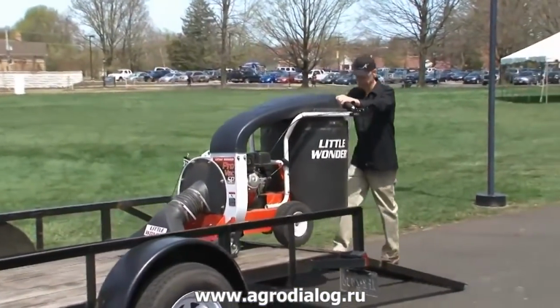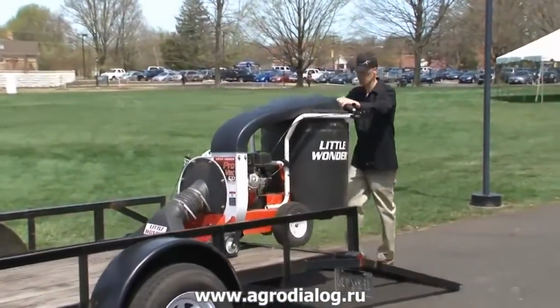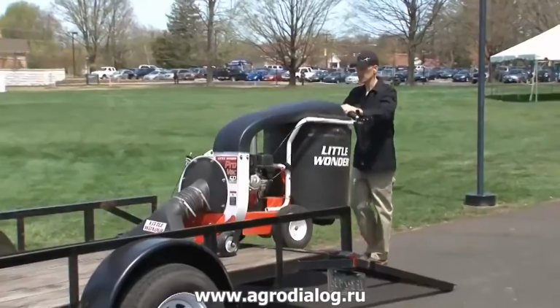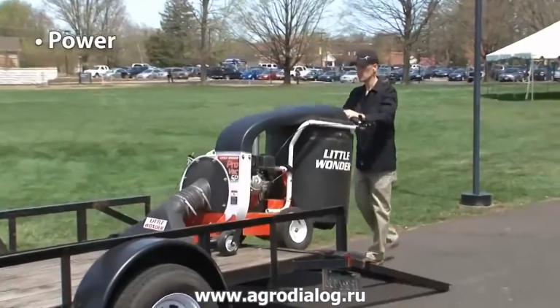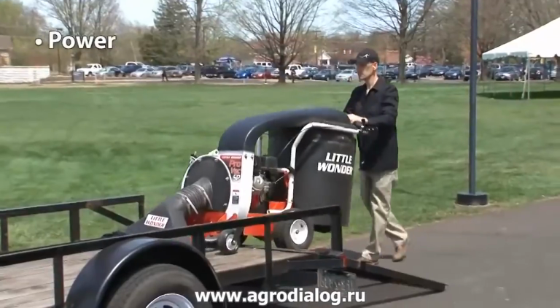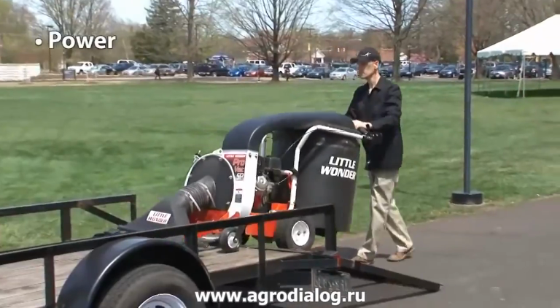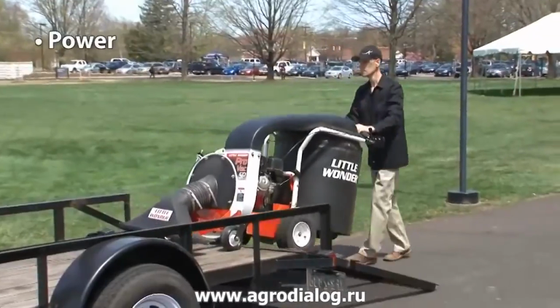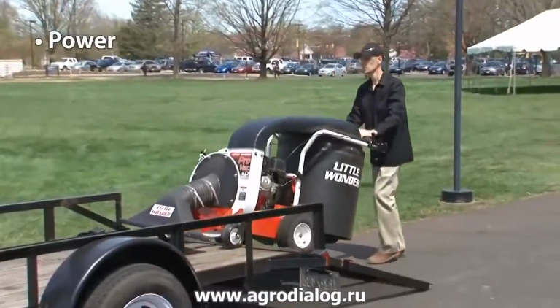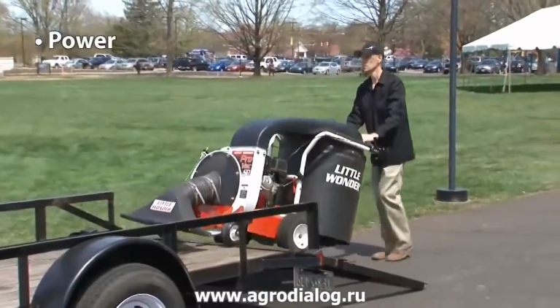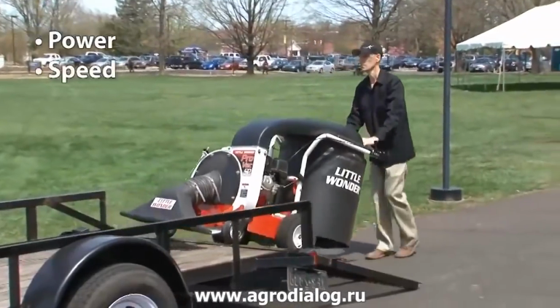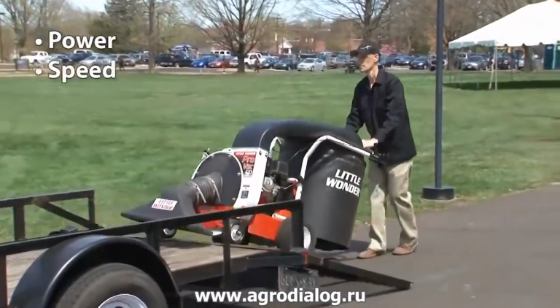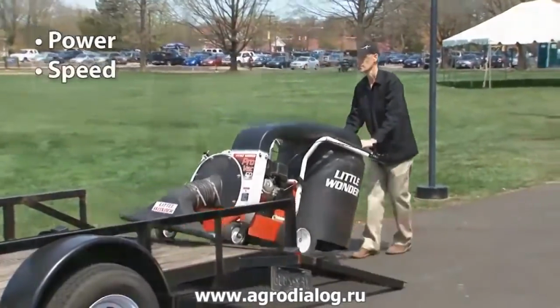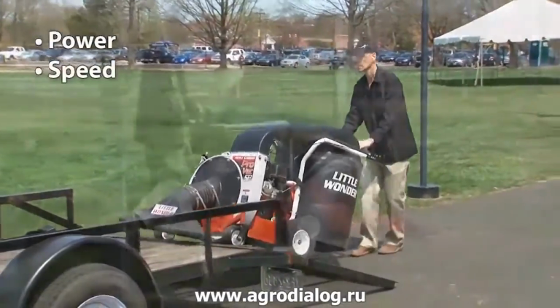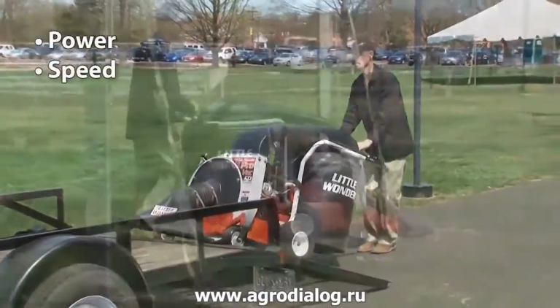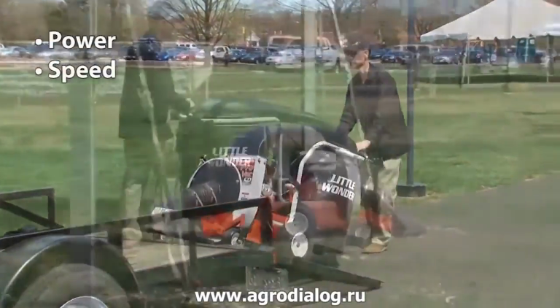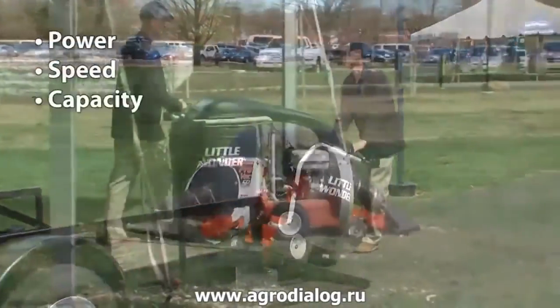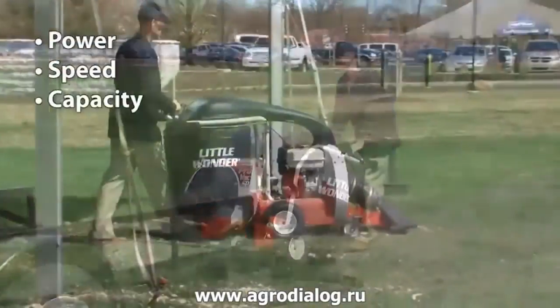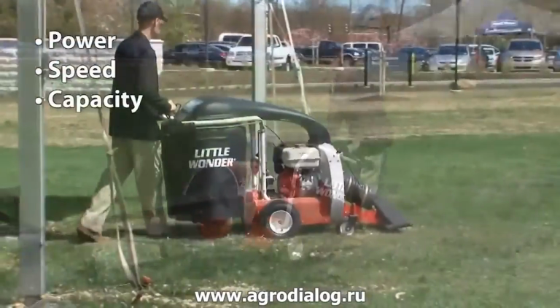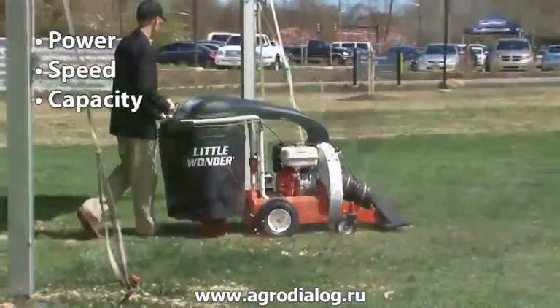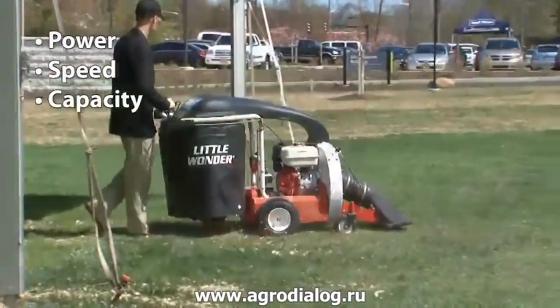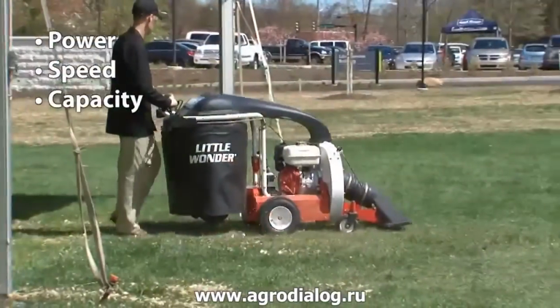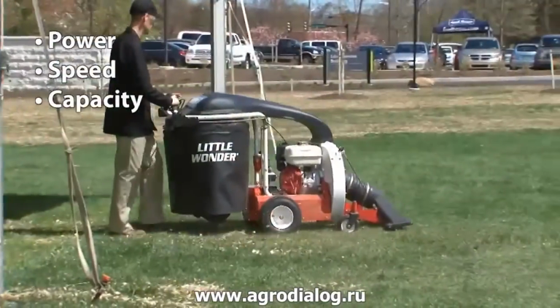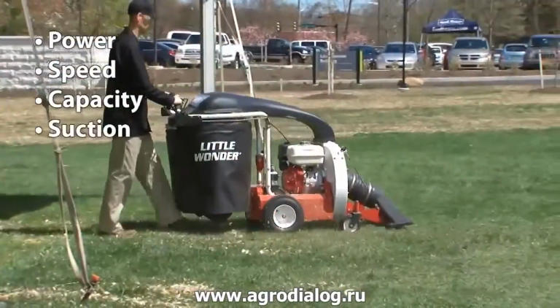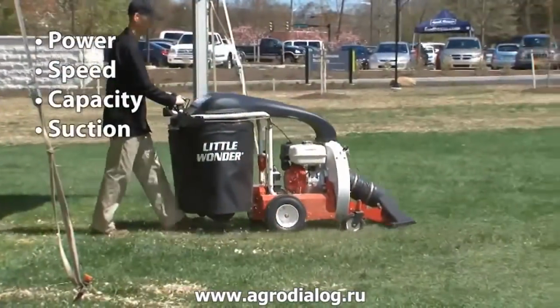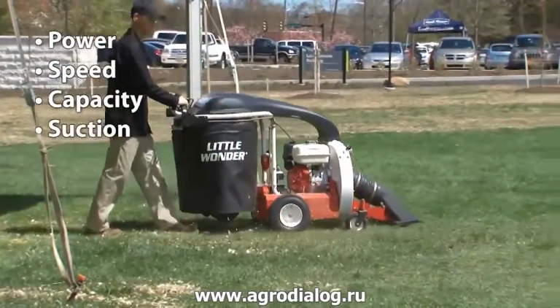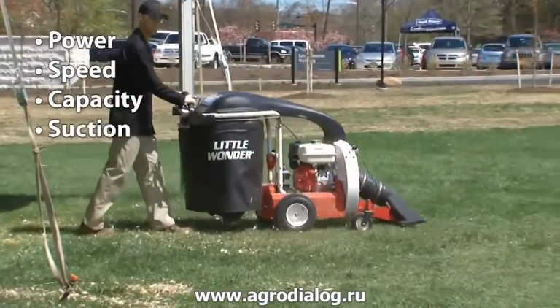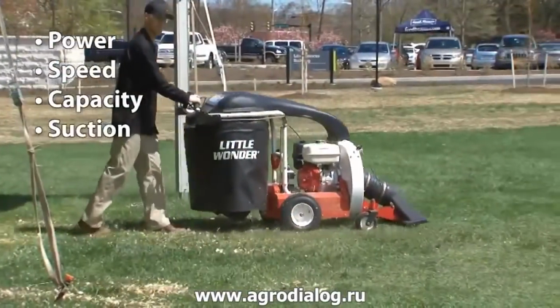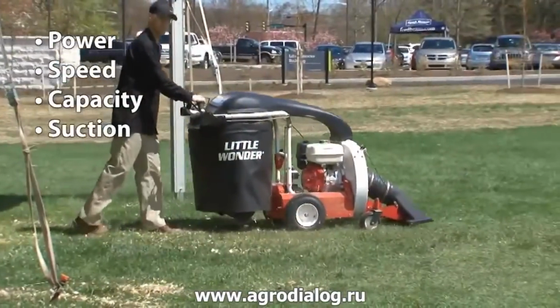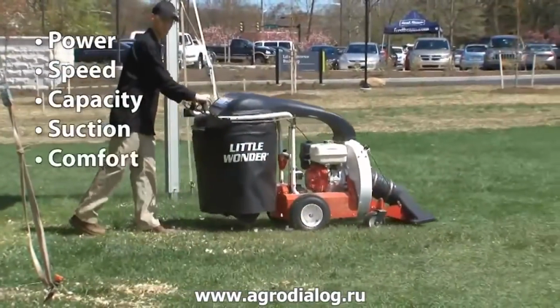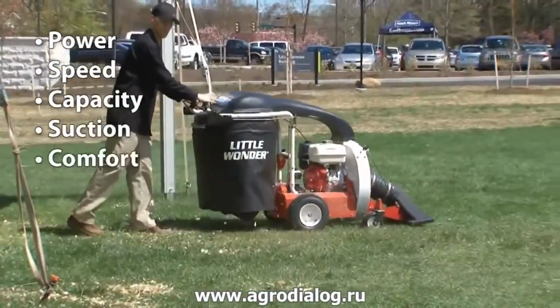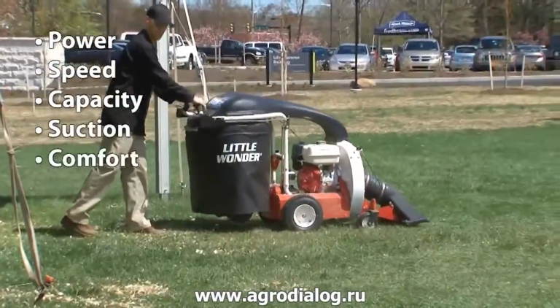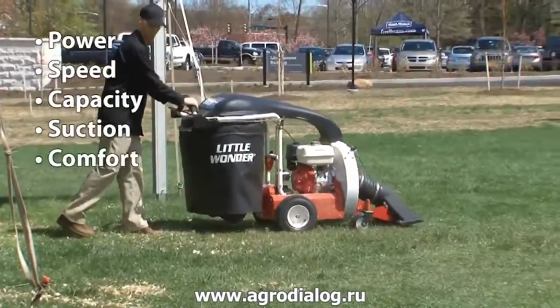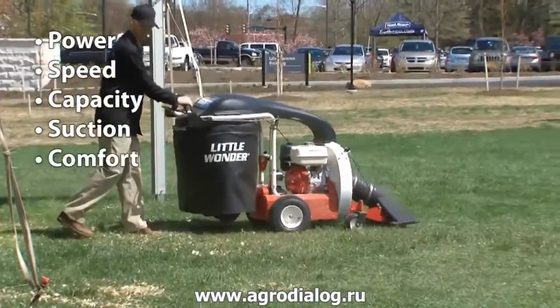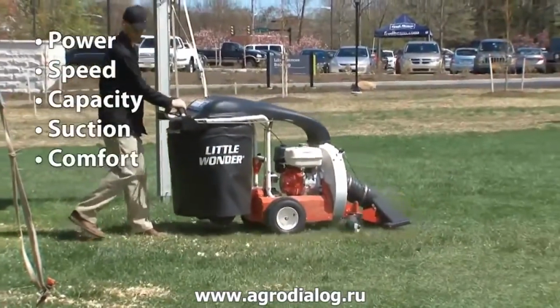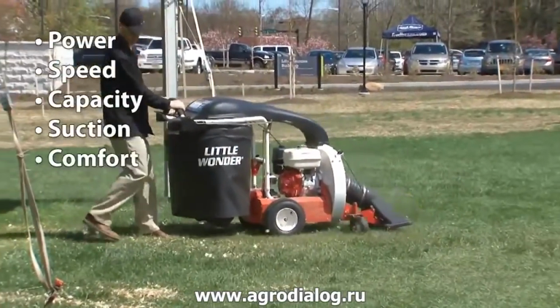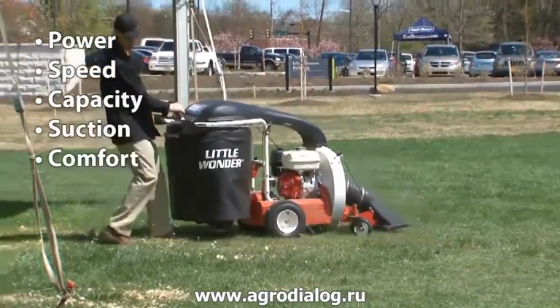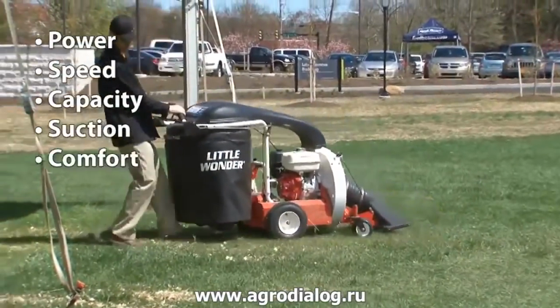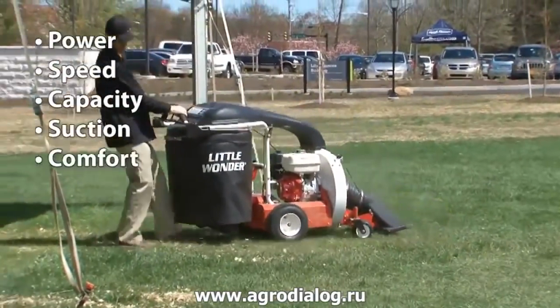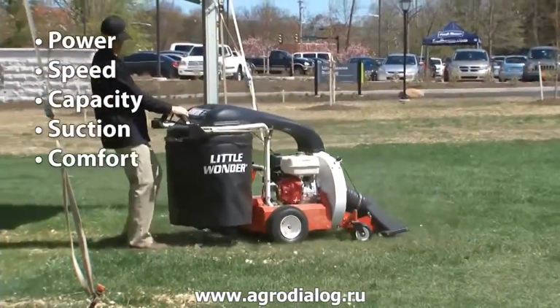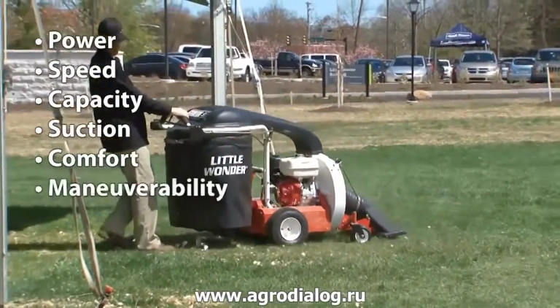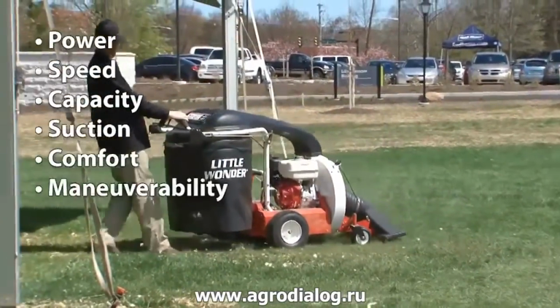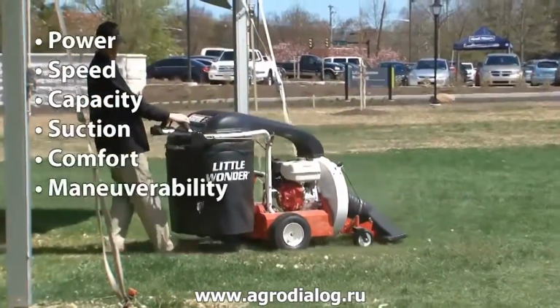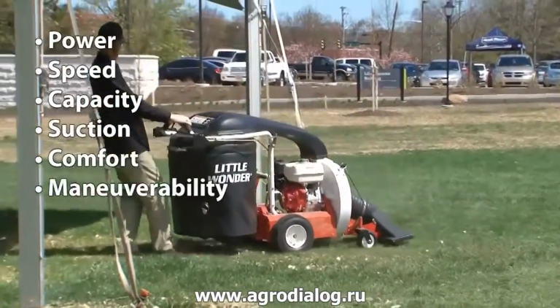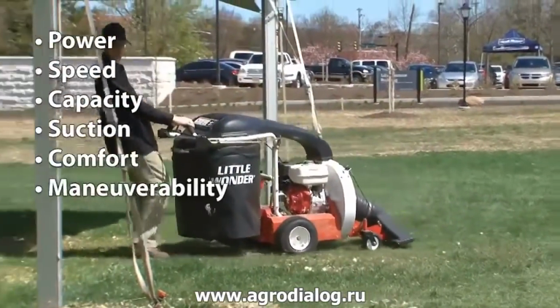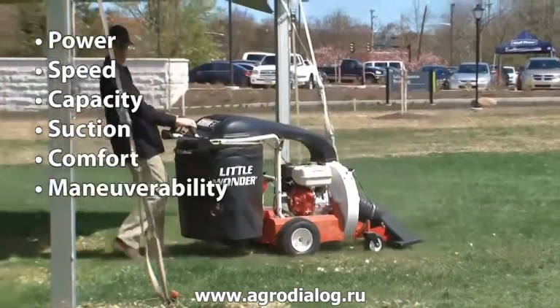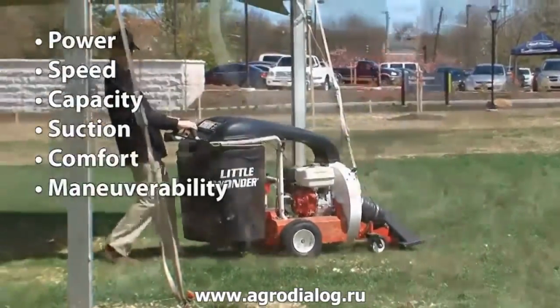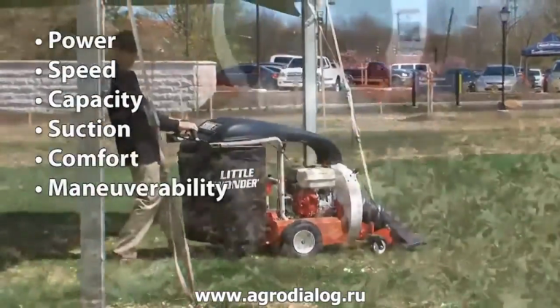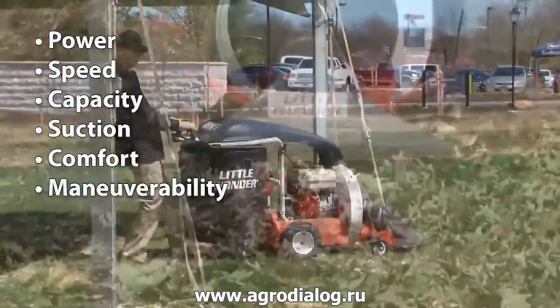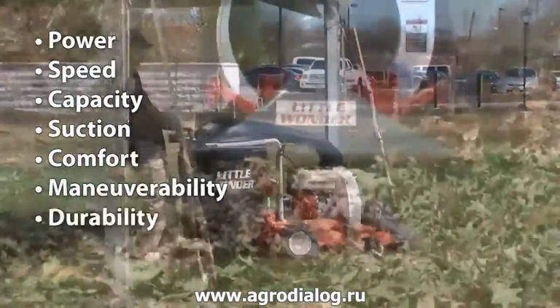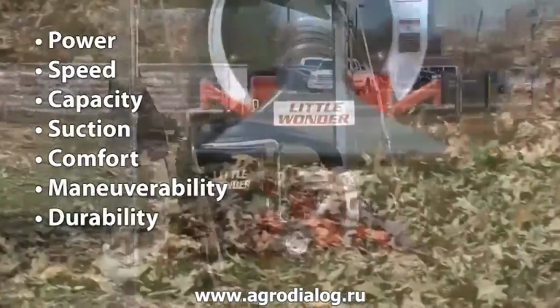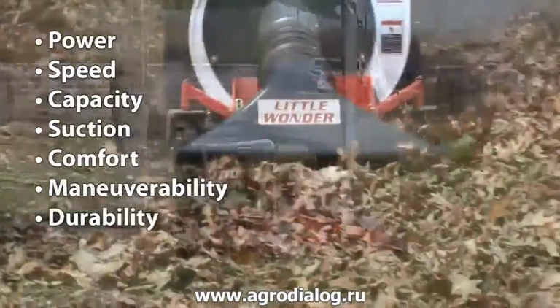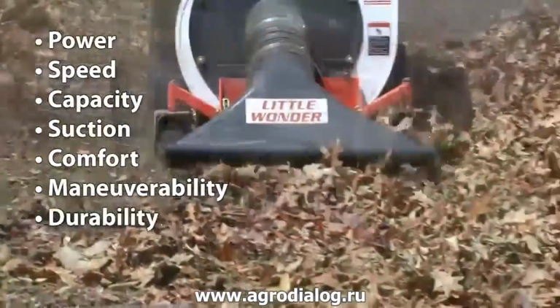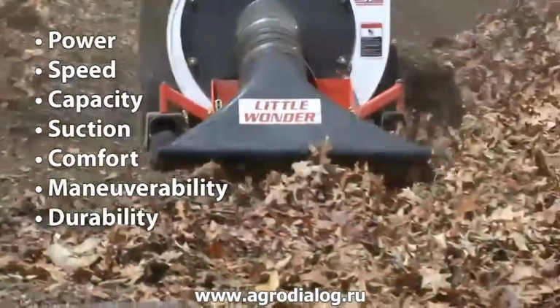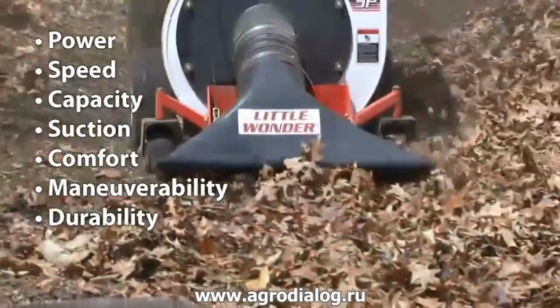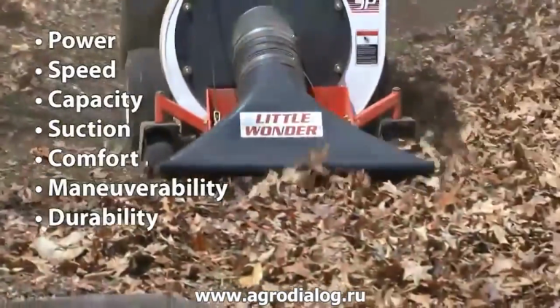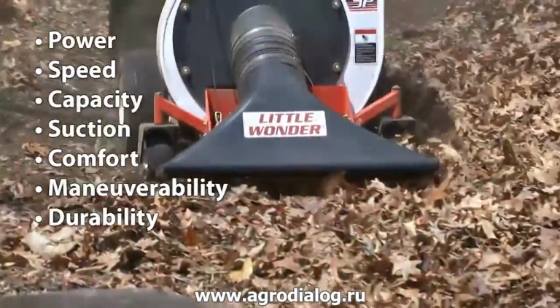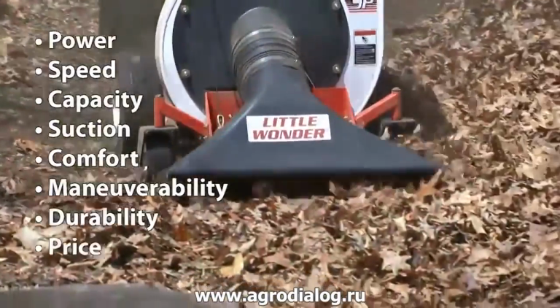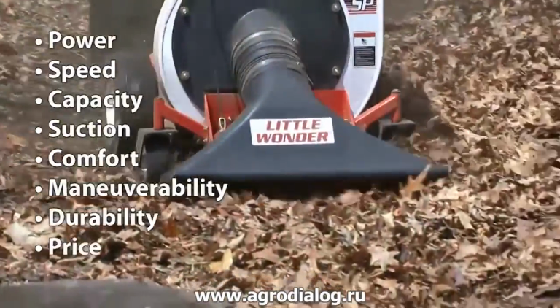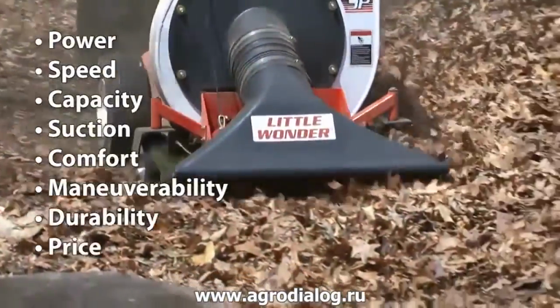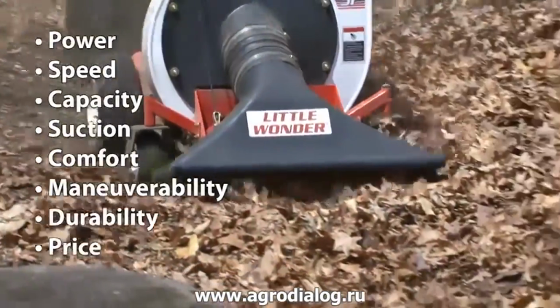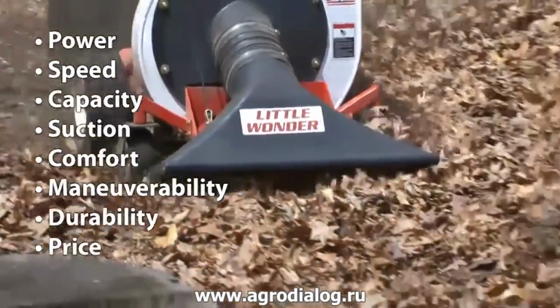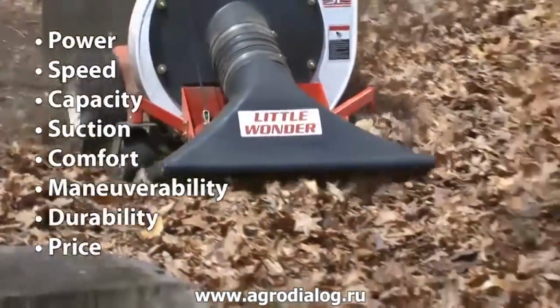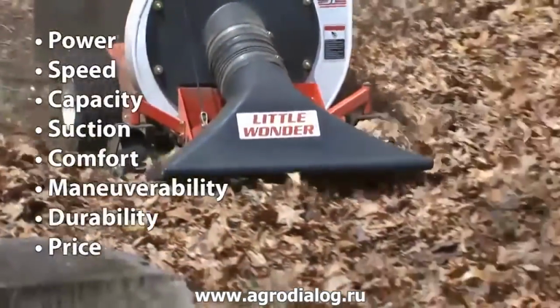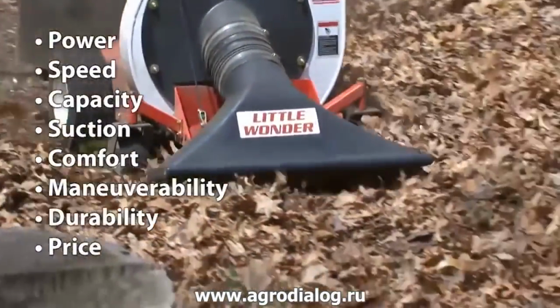Power, speed, capacity, suction, operator comfort, maneuverability, durability, and price.